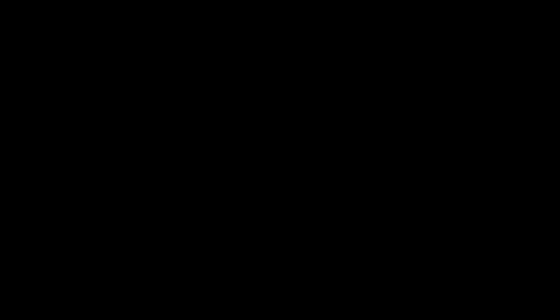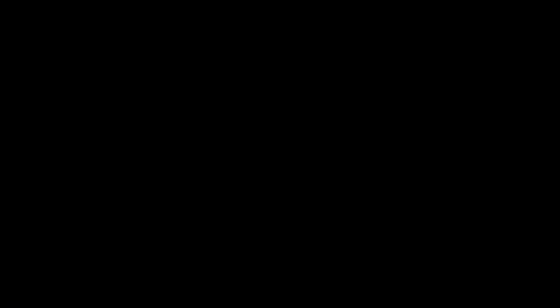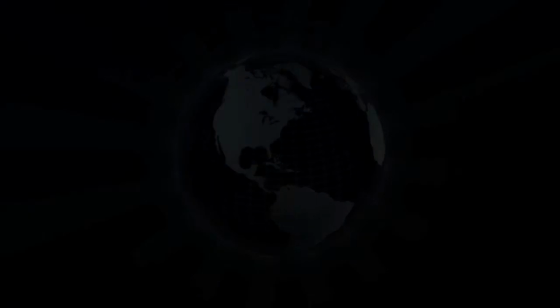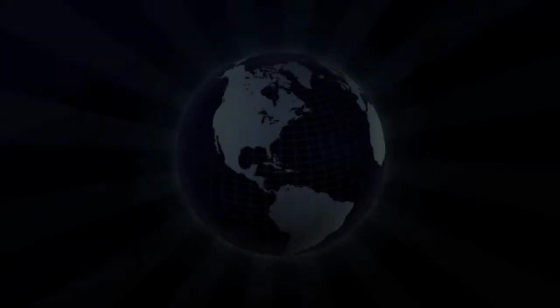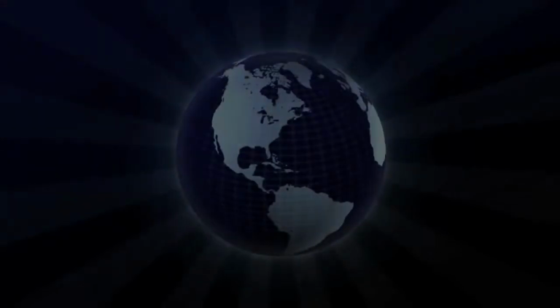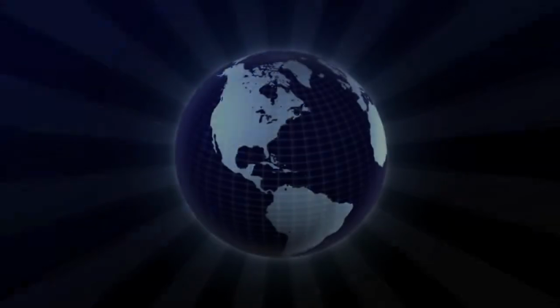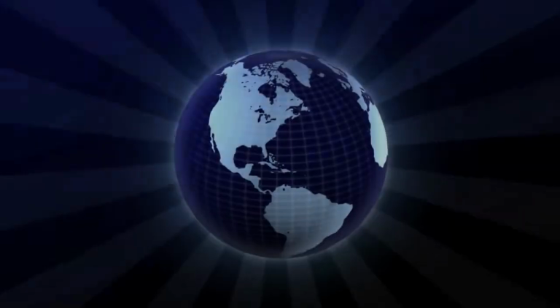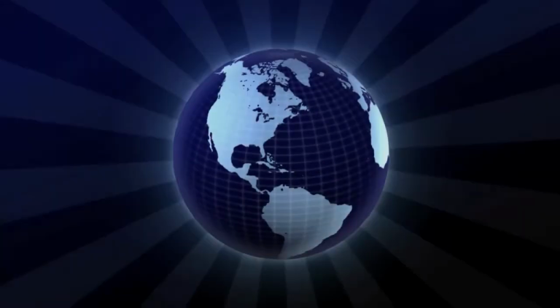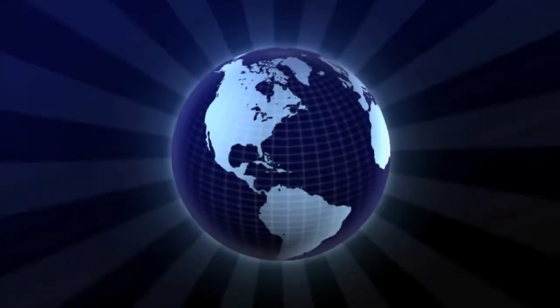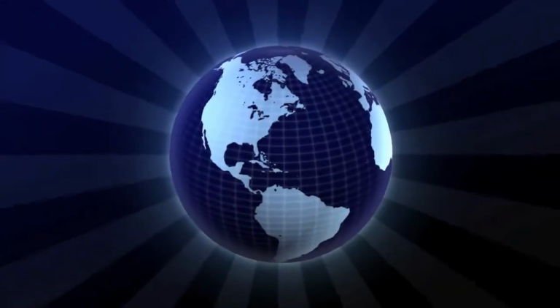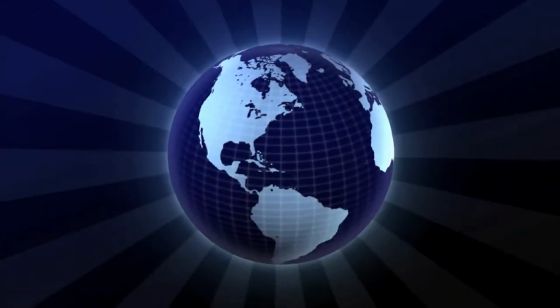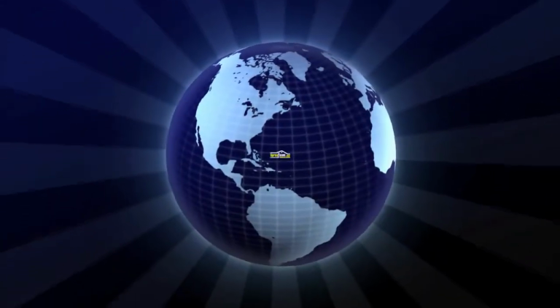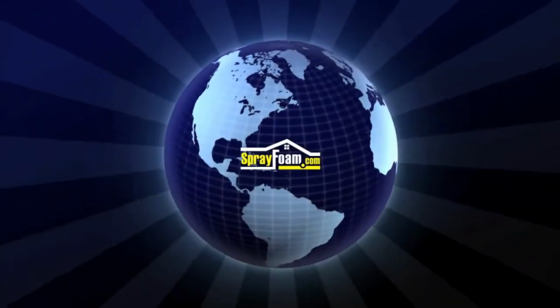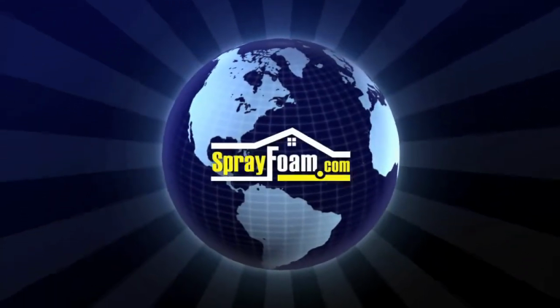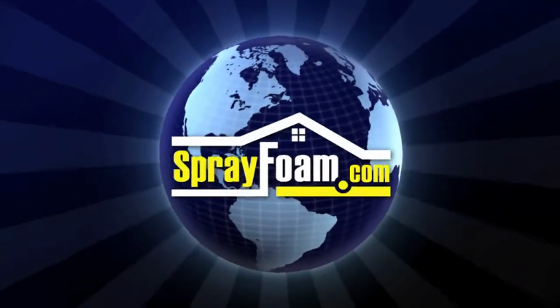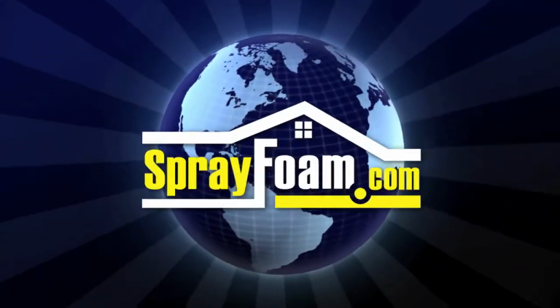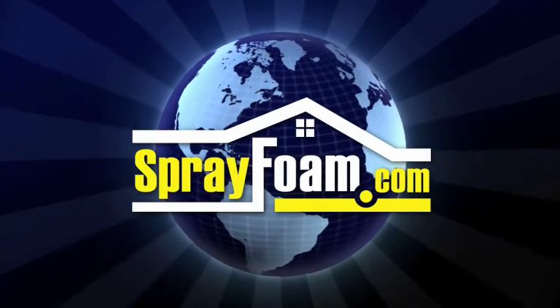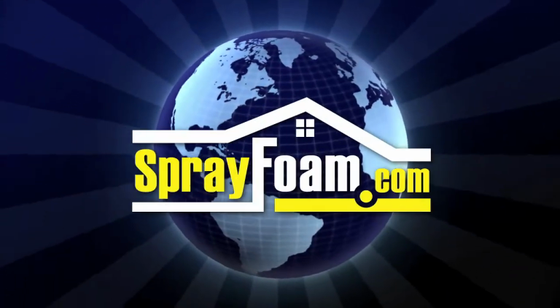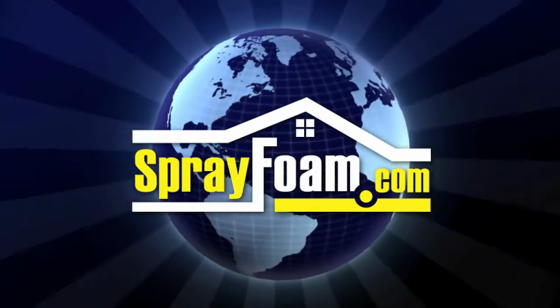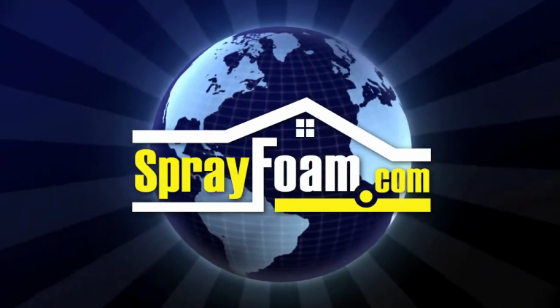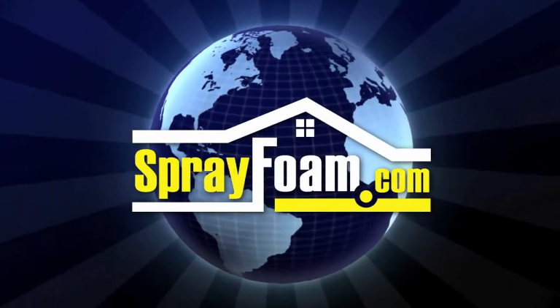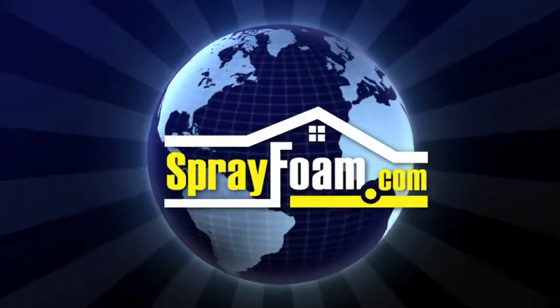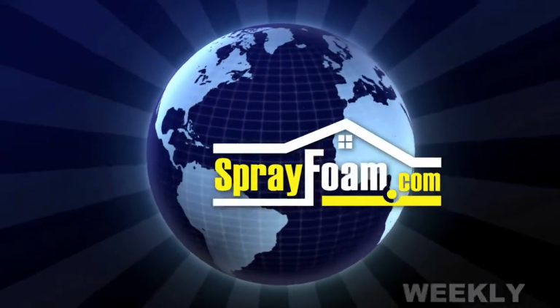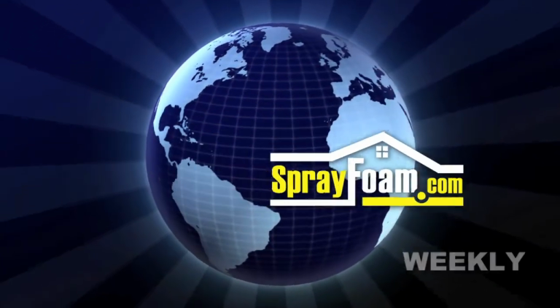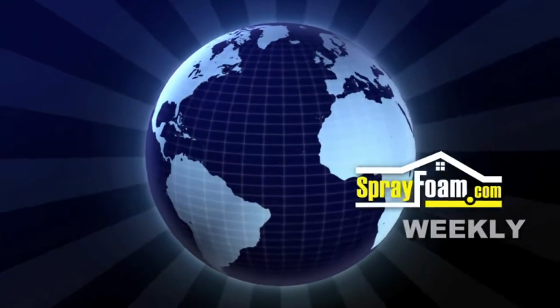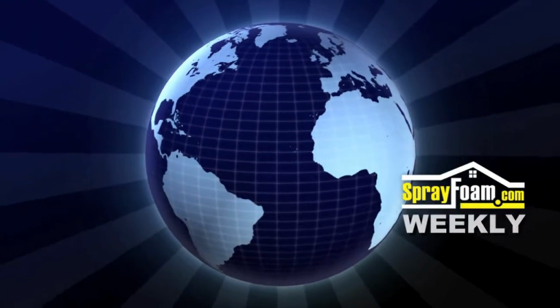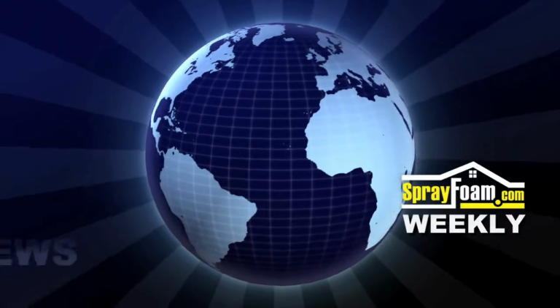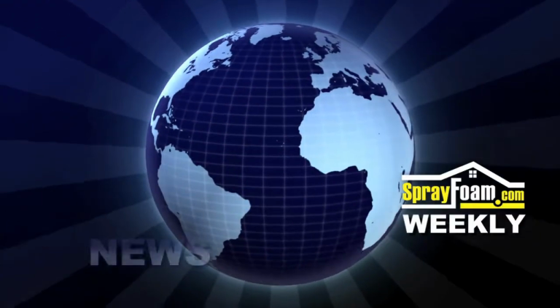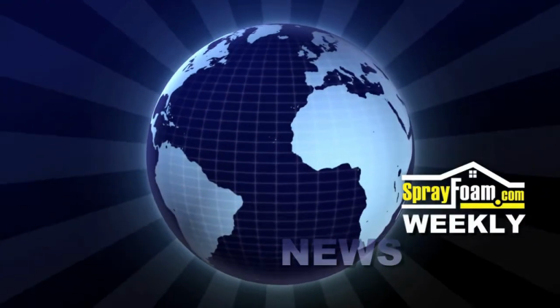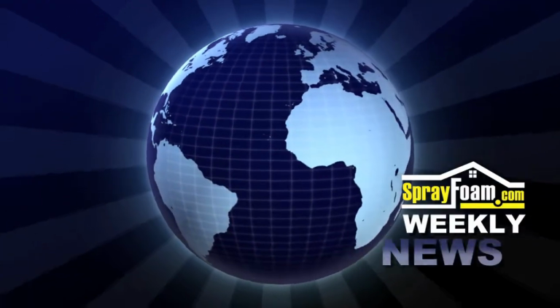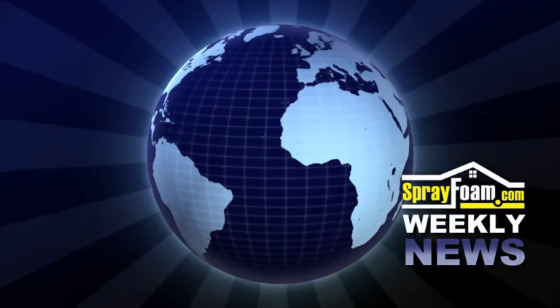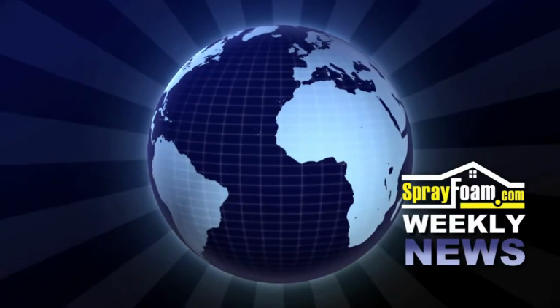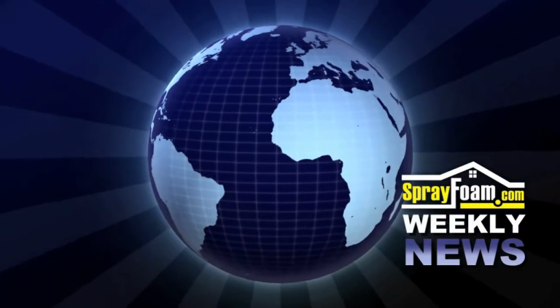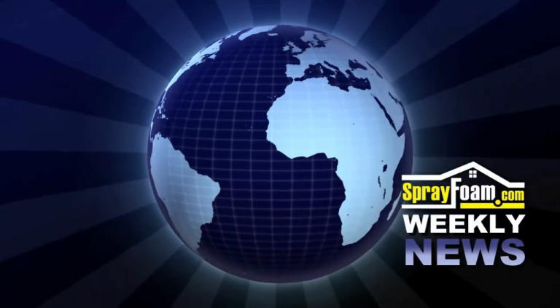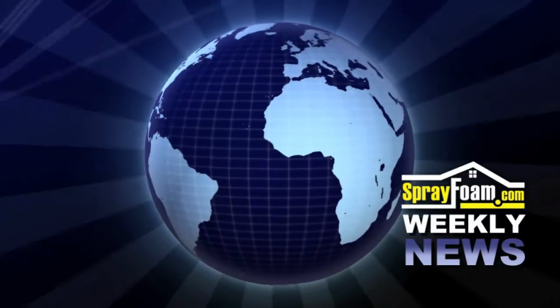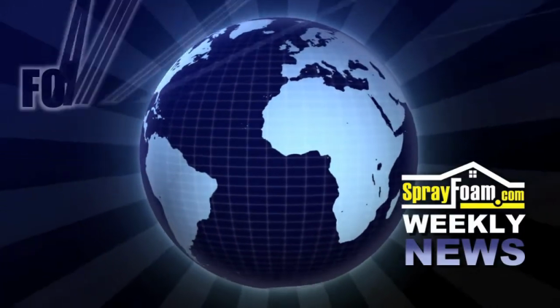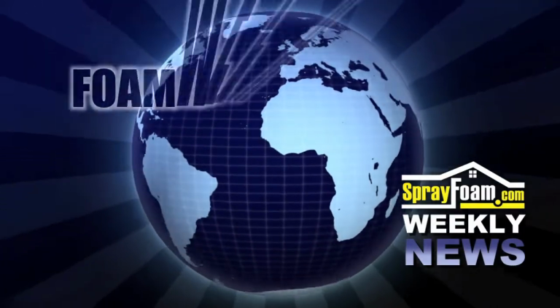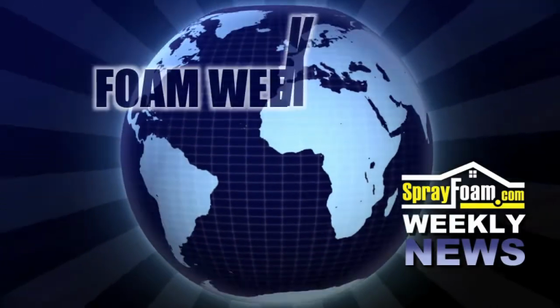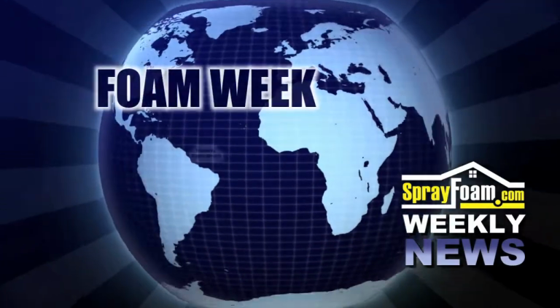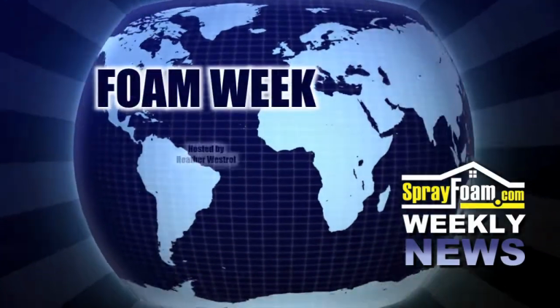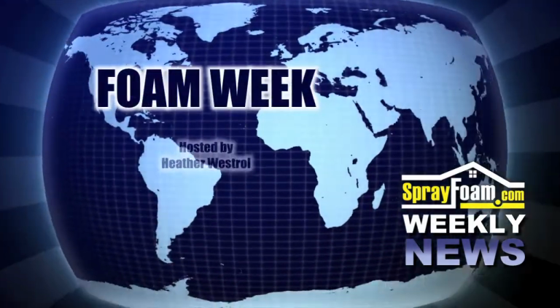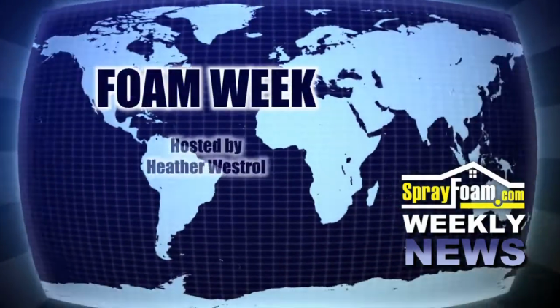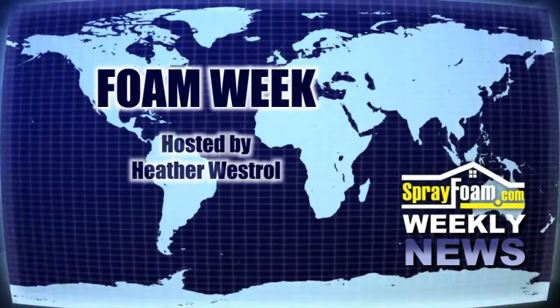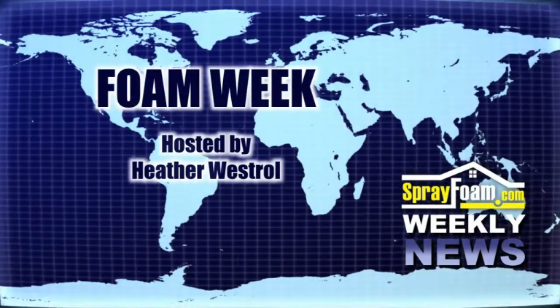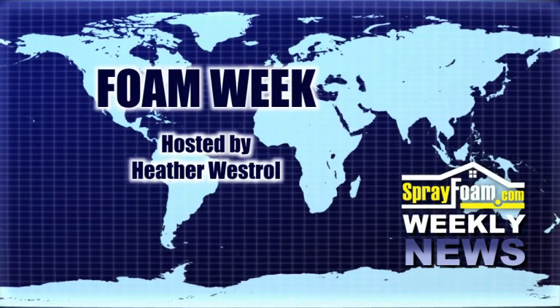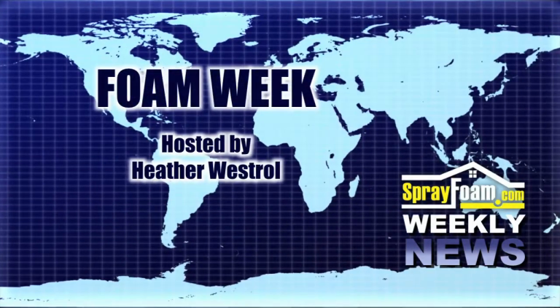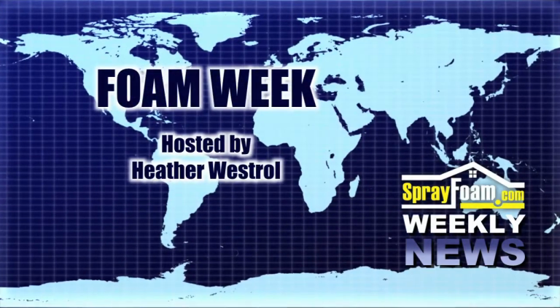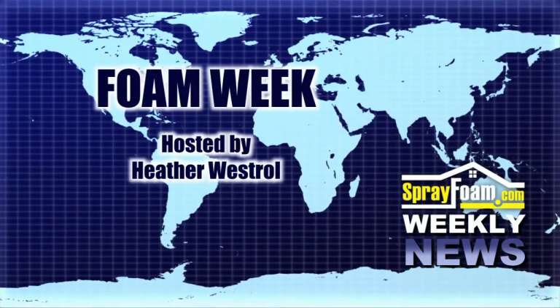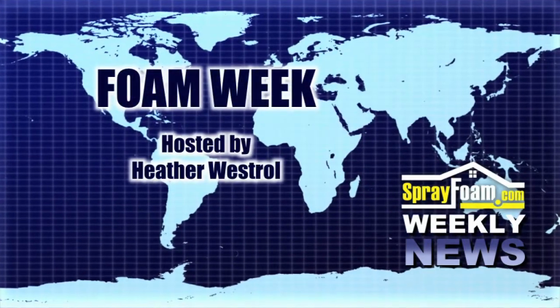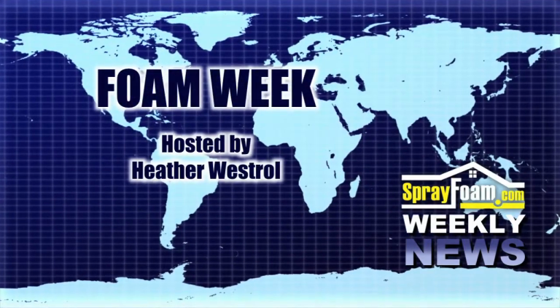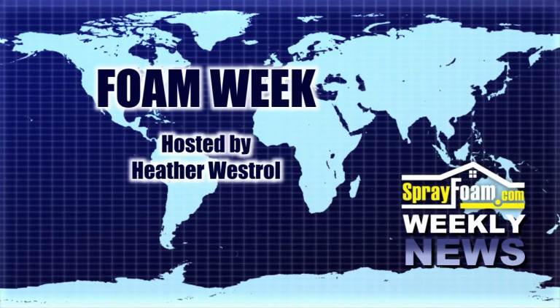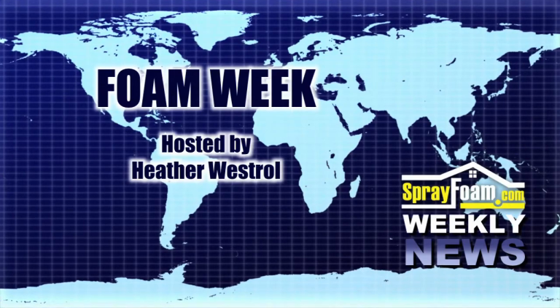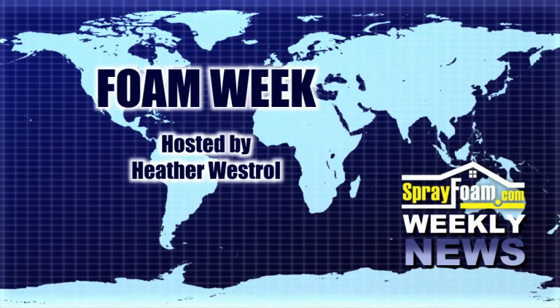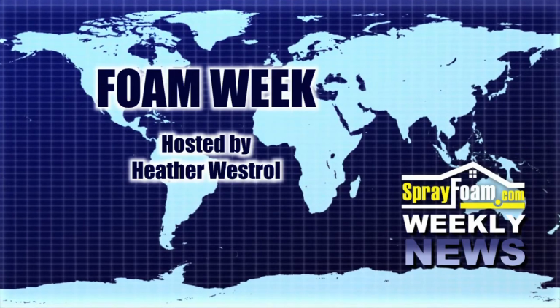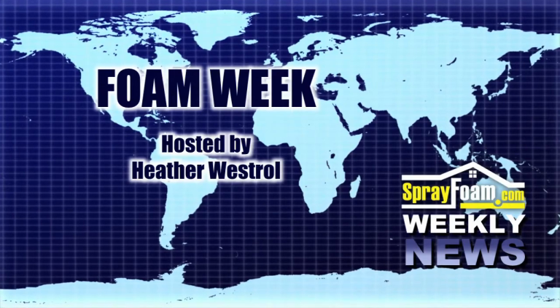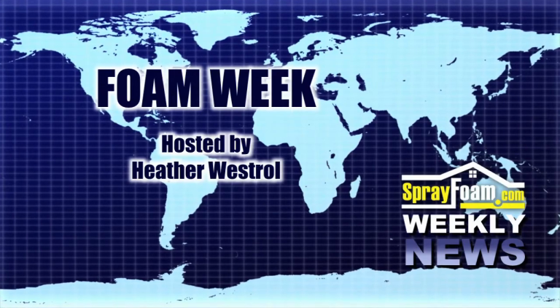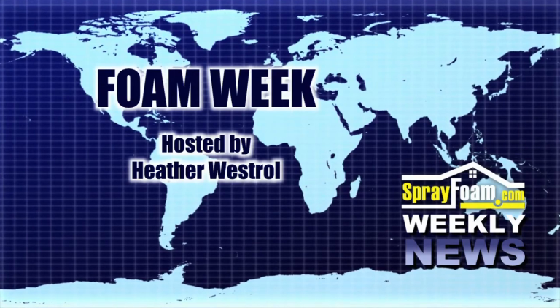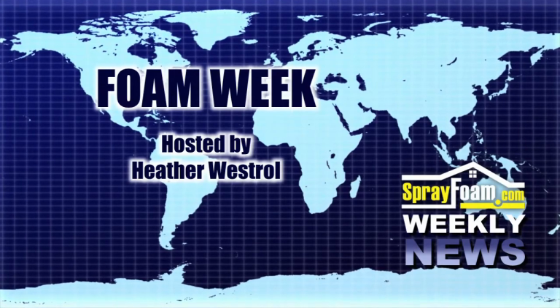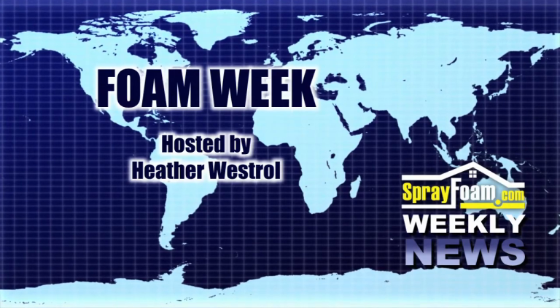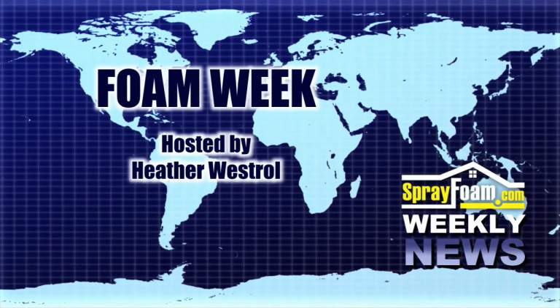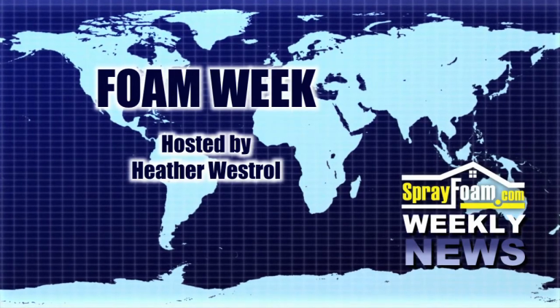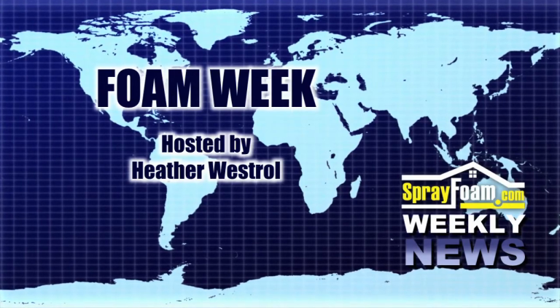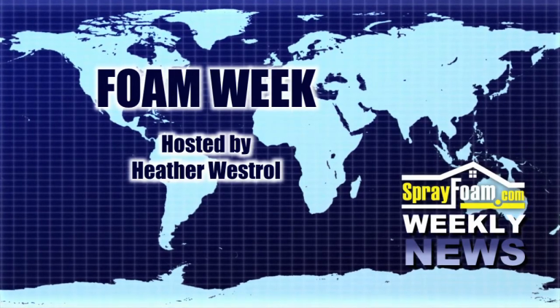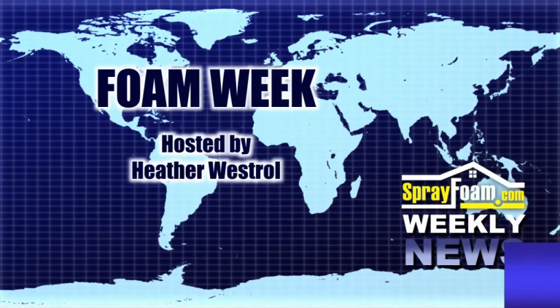Welcome to Foam Week TV, sponsored by SprayFoam.com. I'm Heather Westrell, and here's what's happening this week on Foam Week.